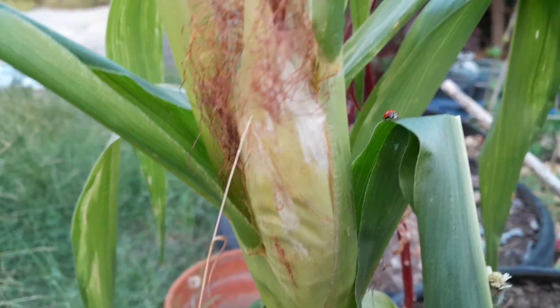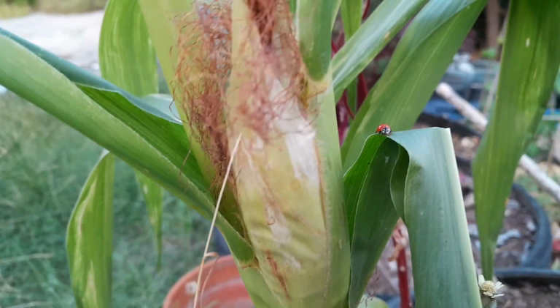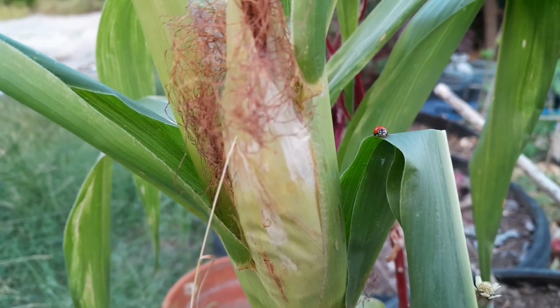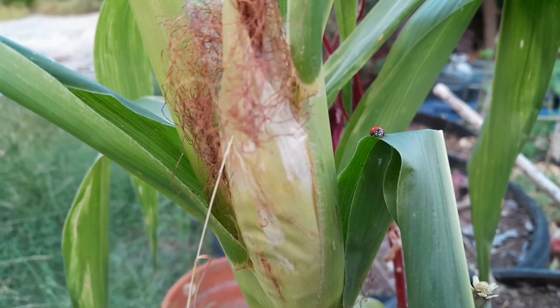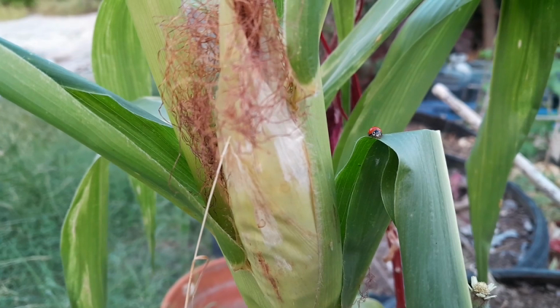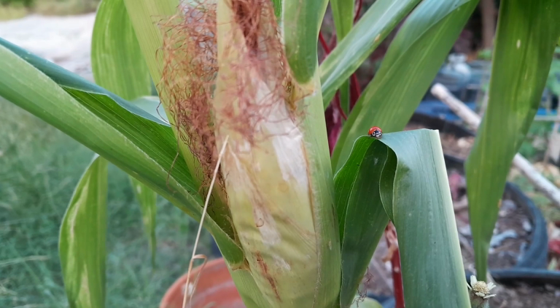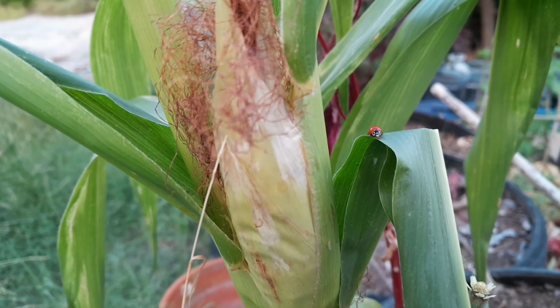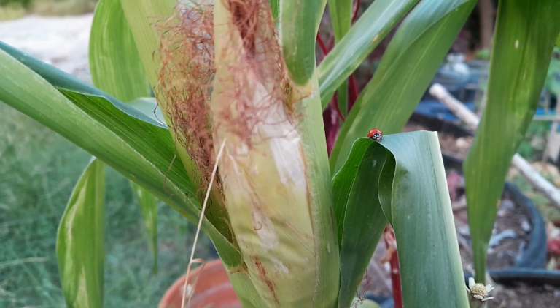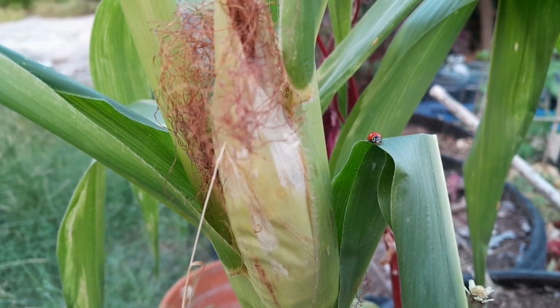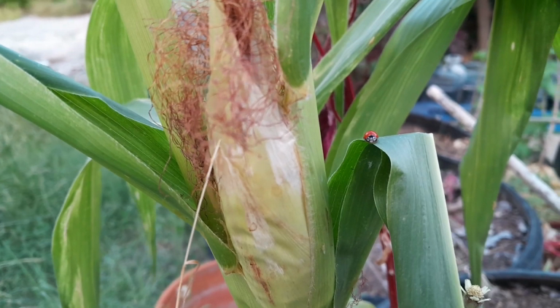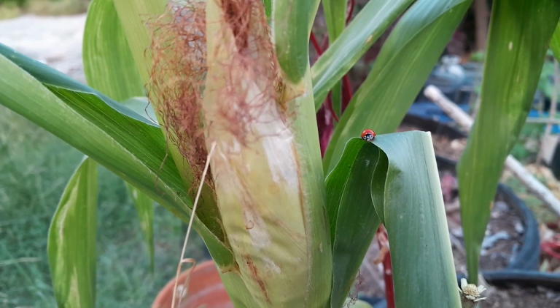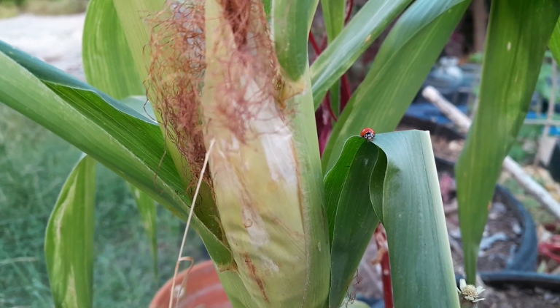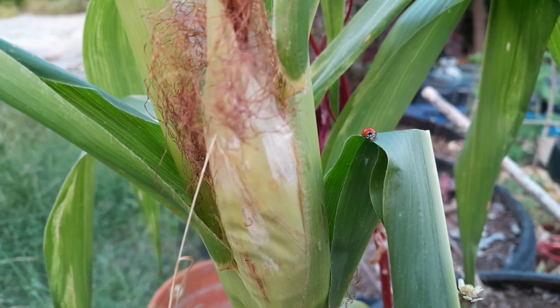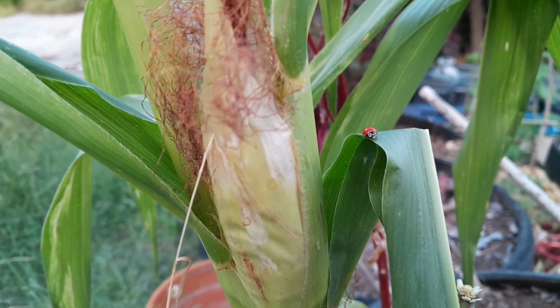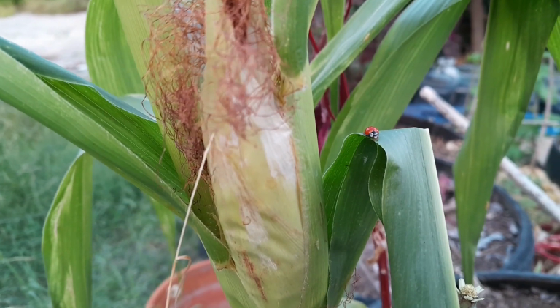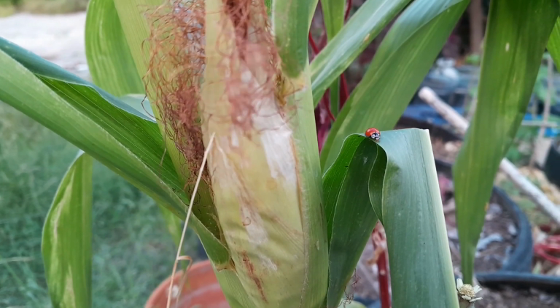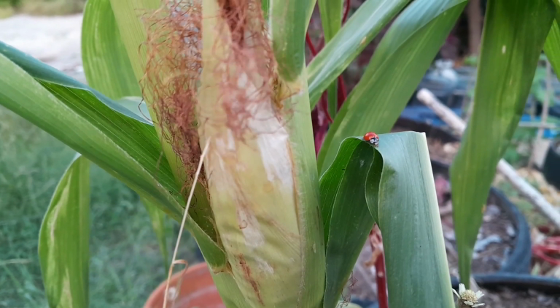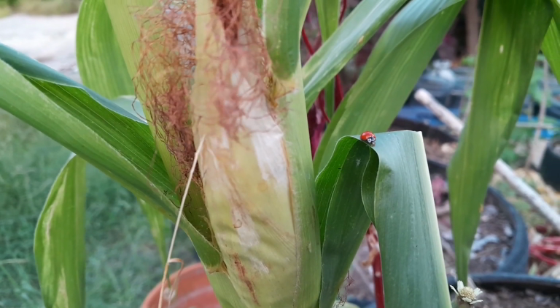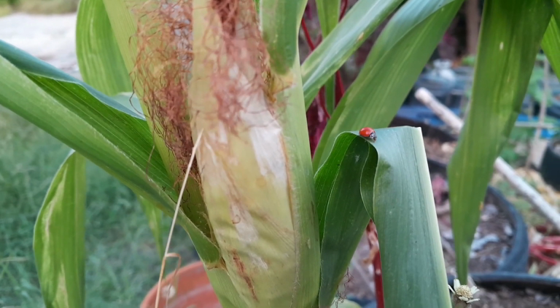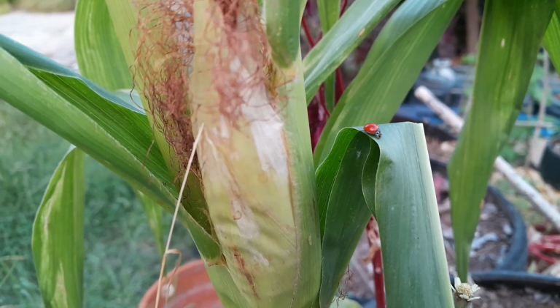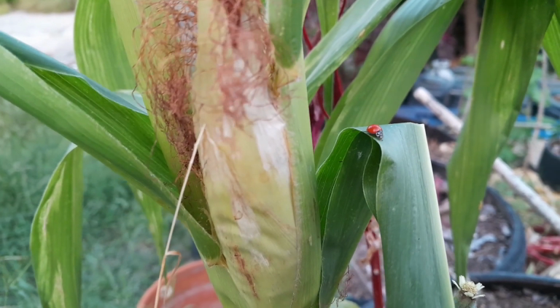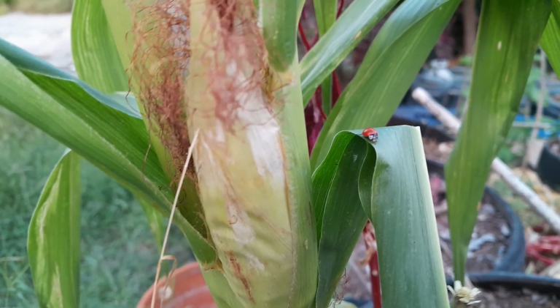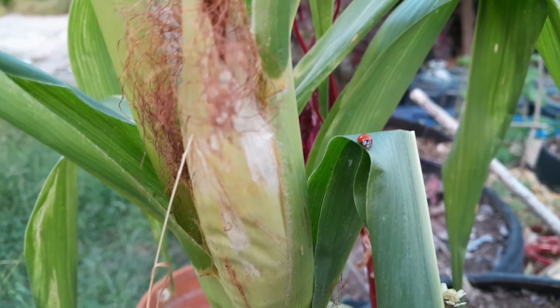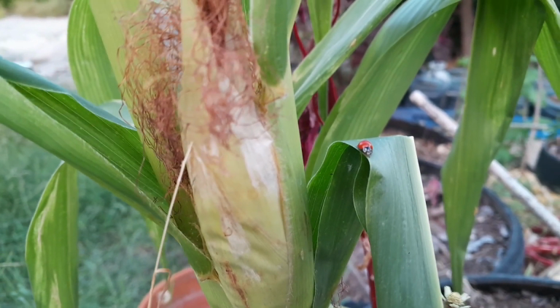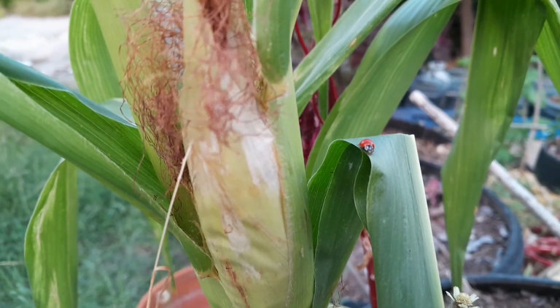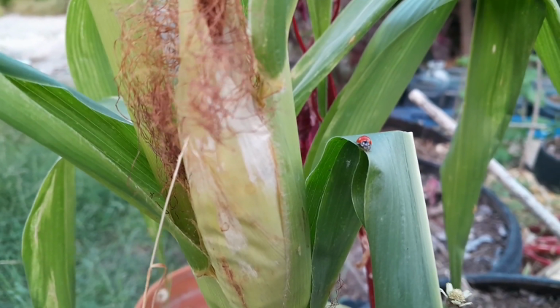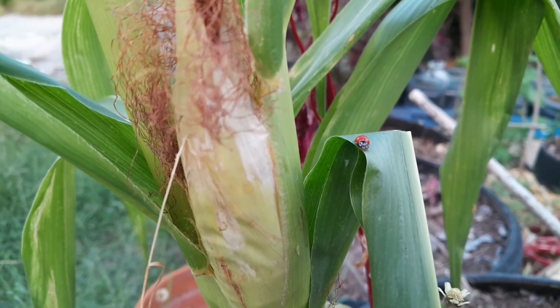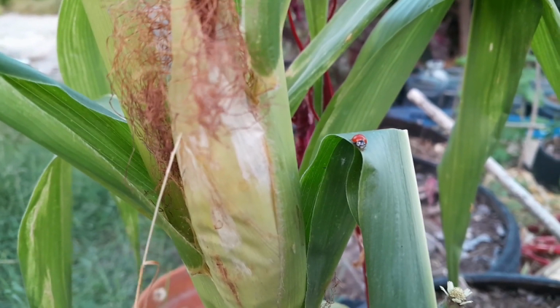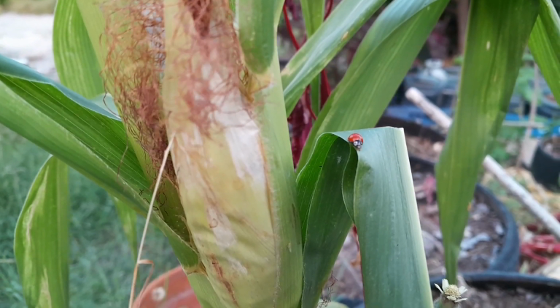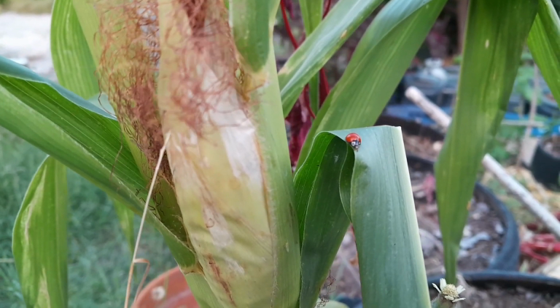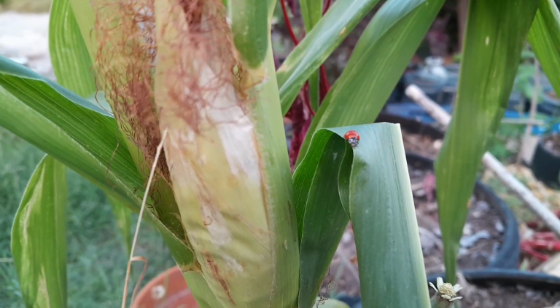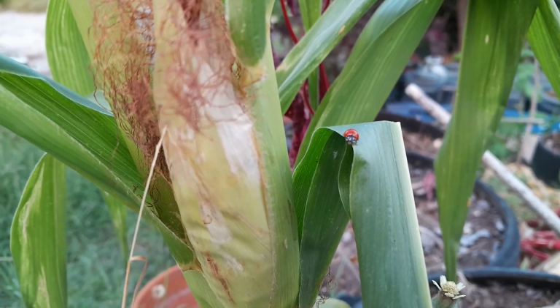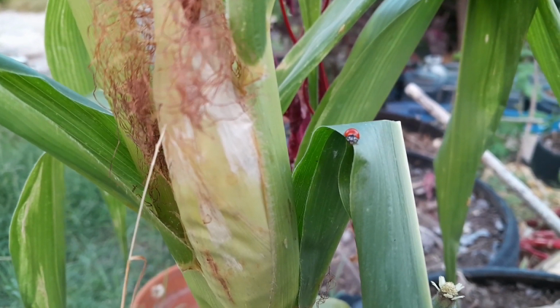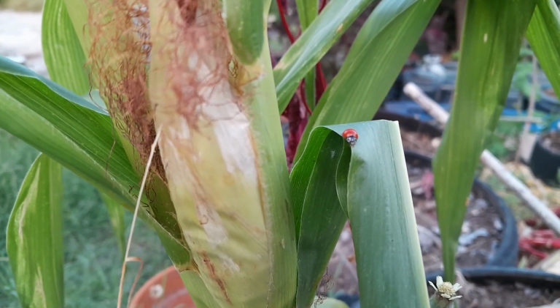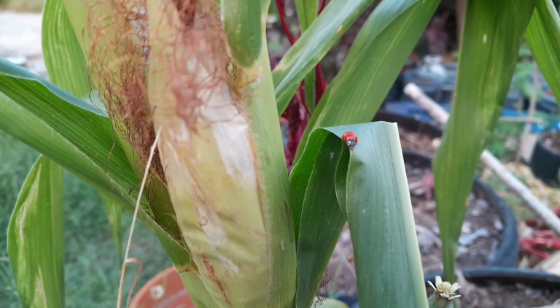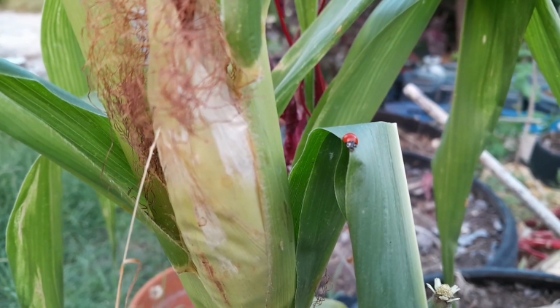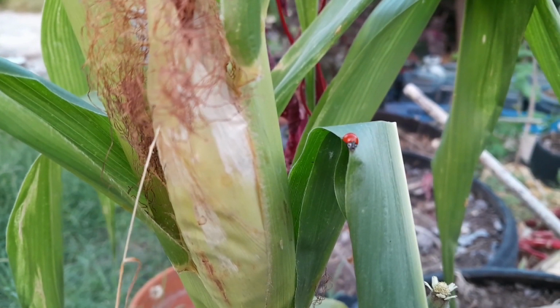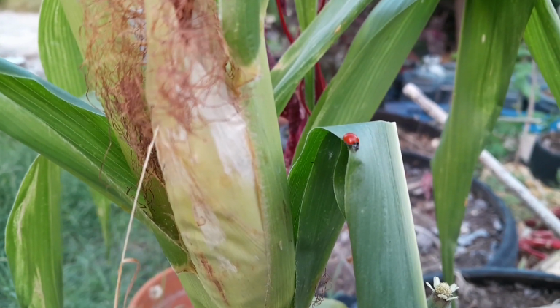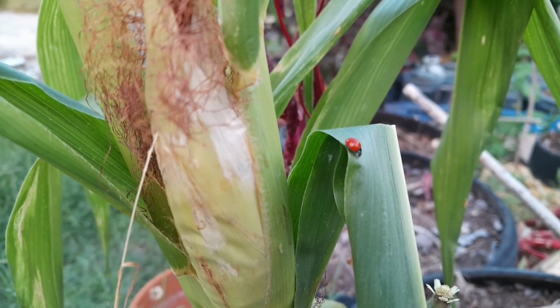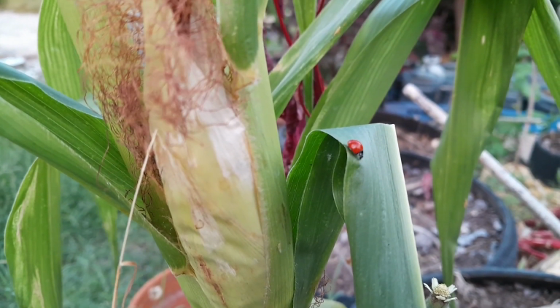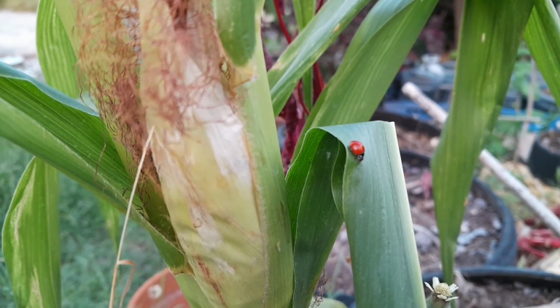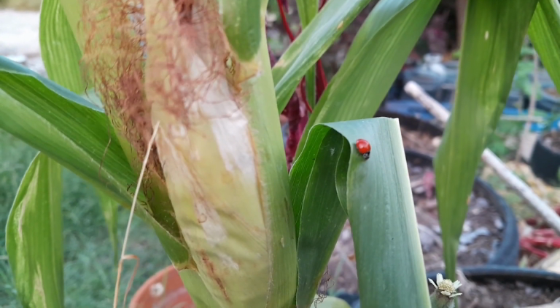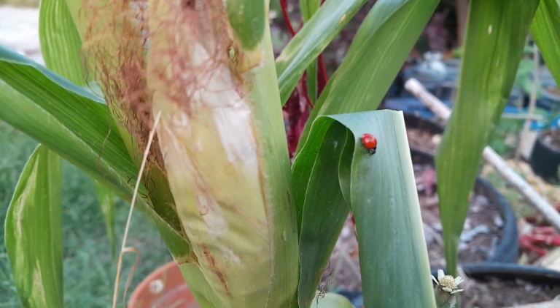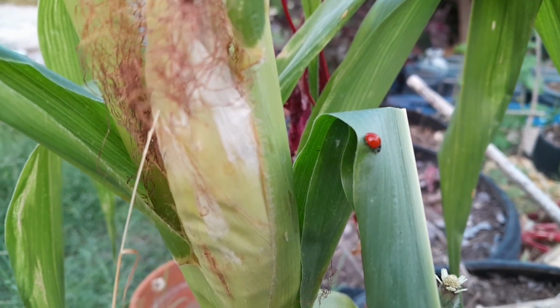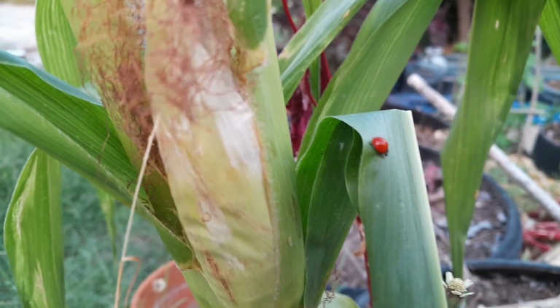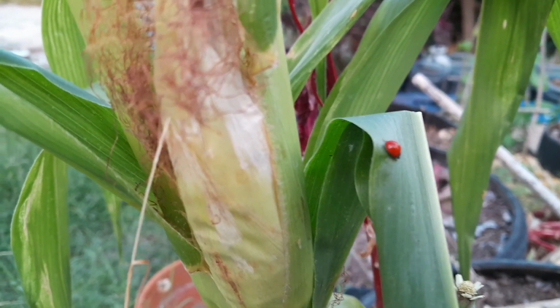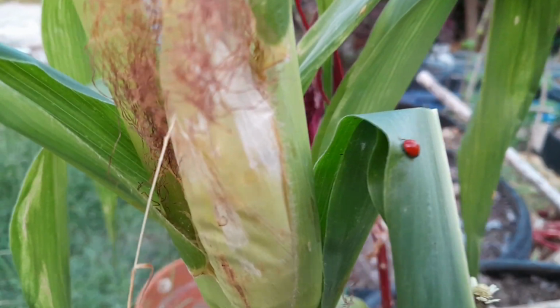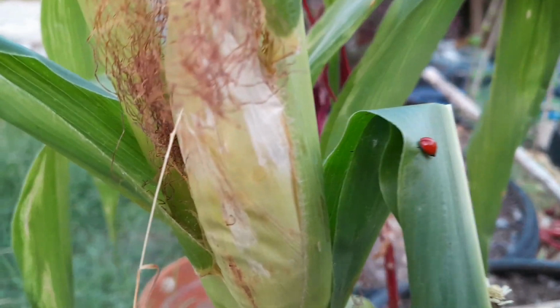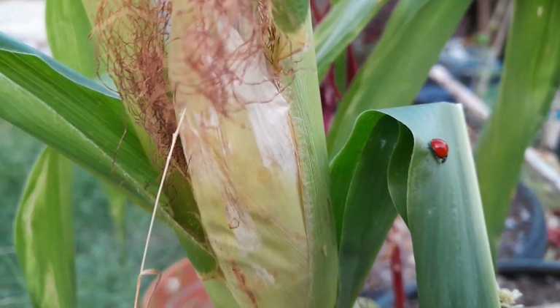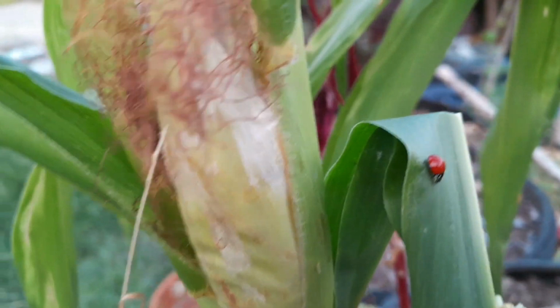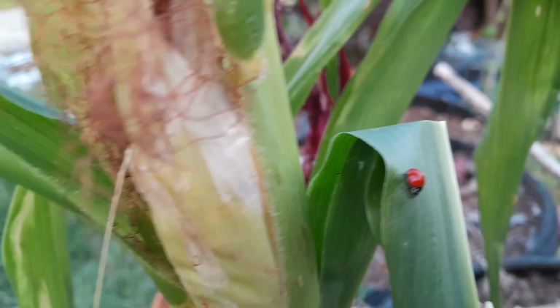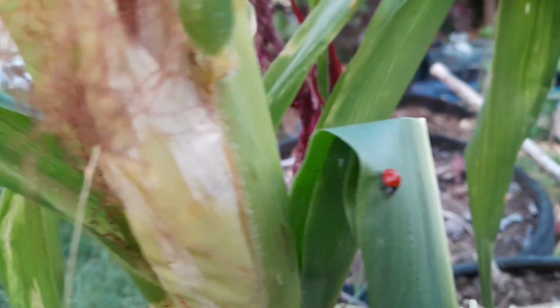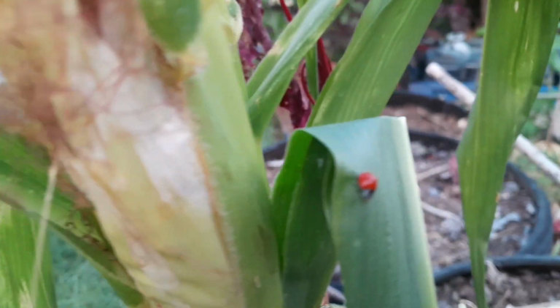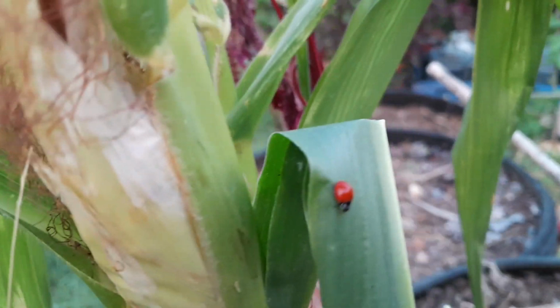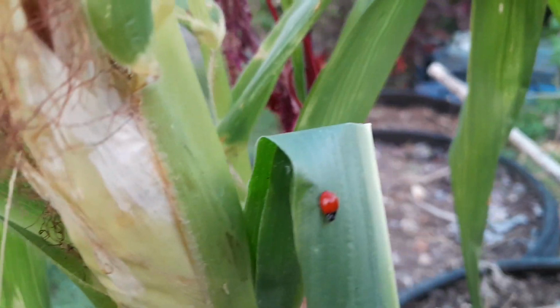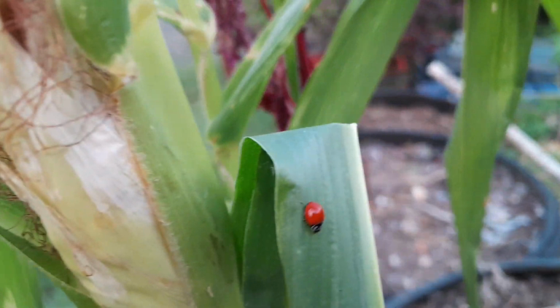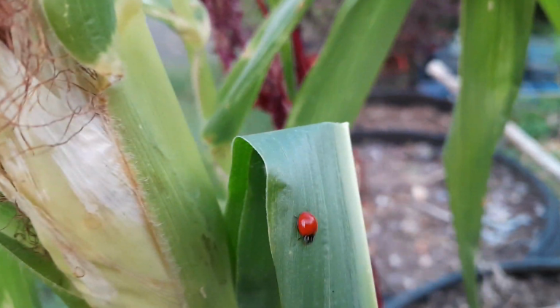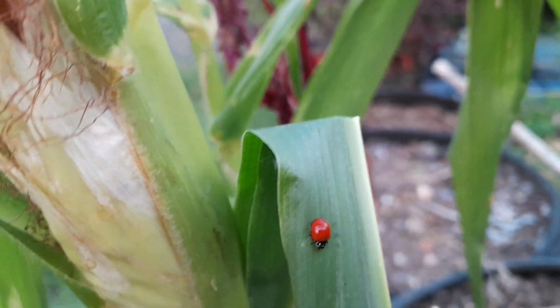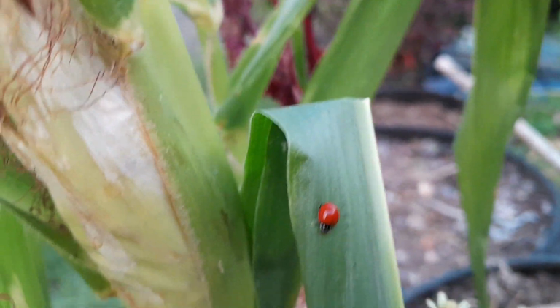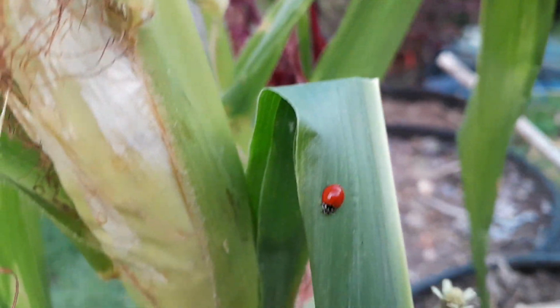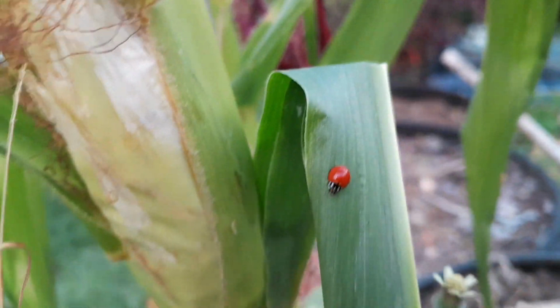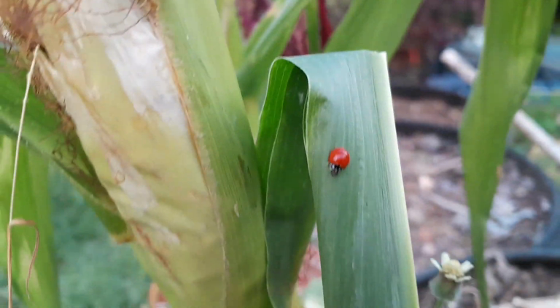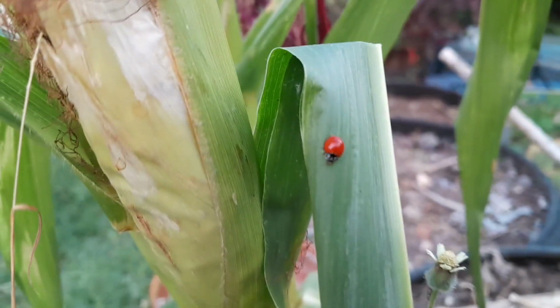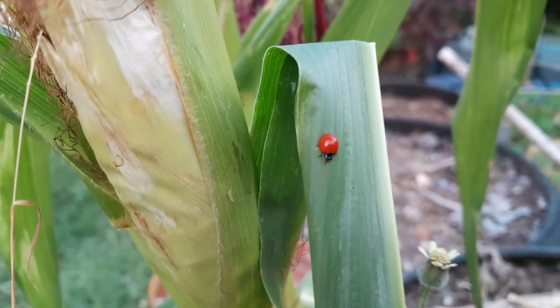My little ladybug! This is the type of insect I welcome in the garden — it's a beautiful little bug.